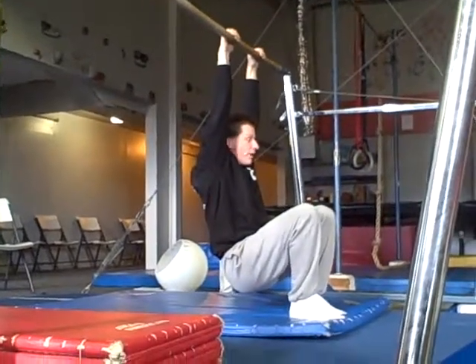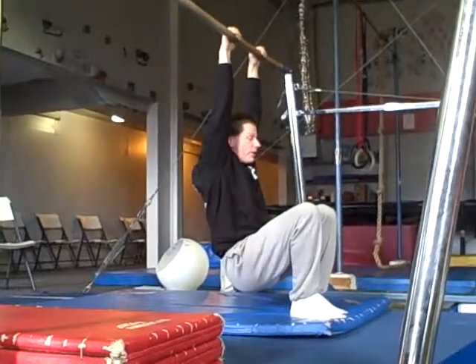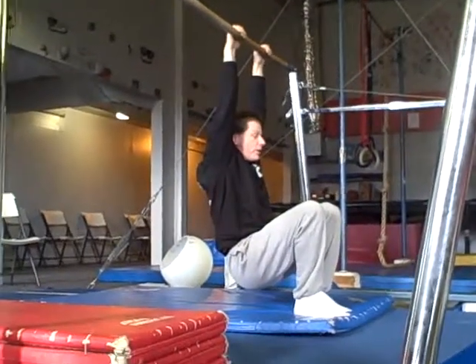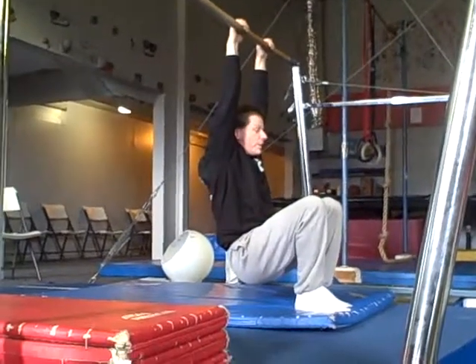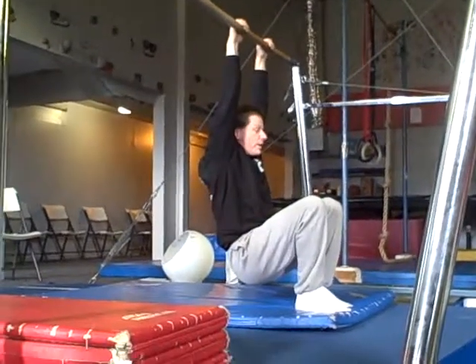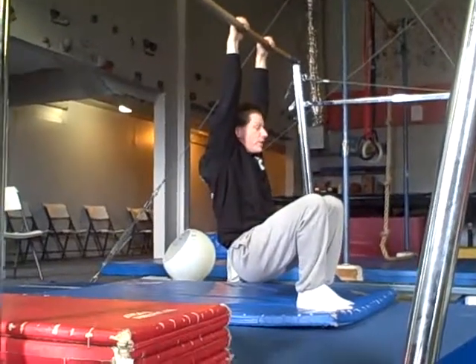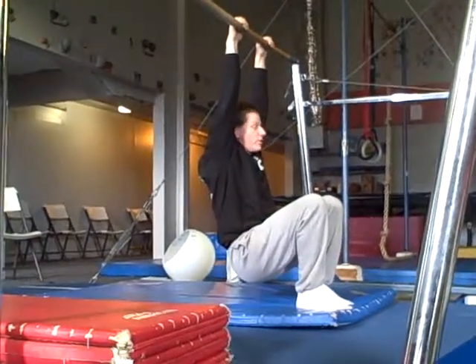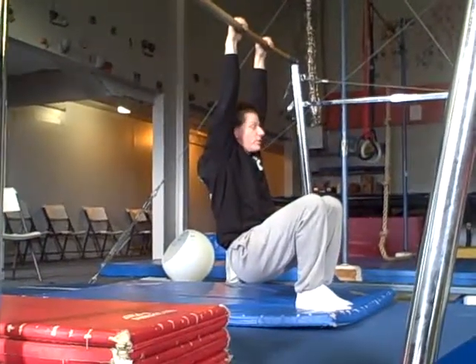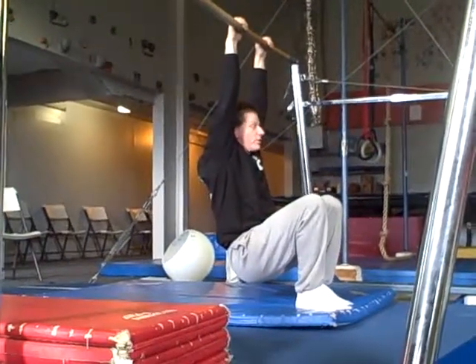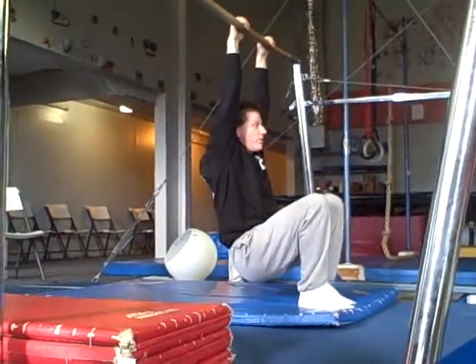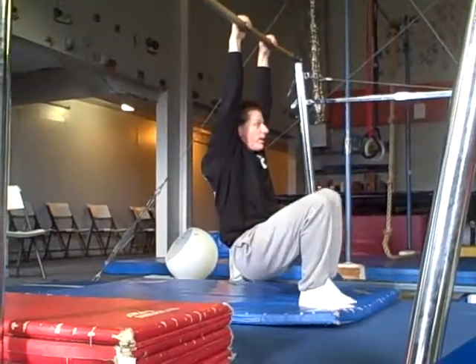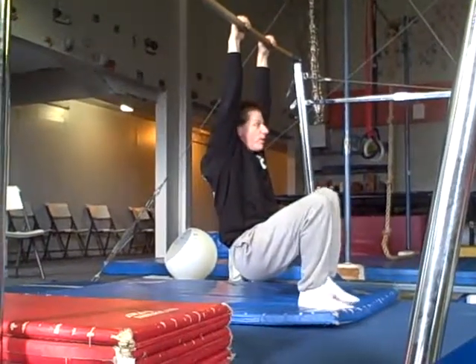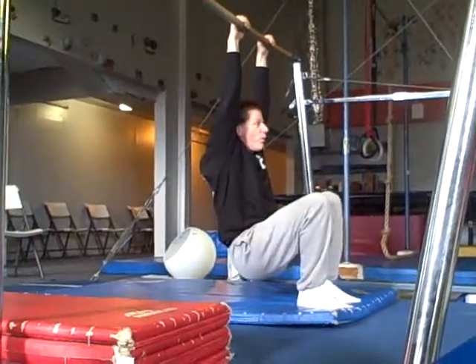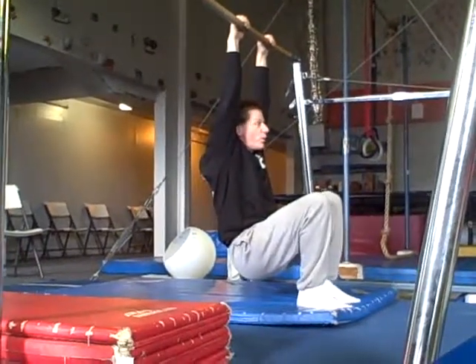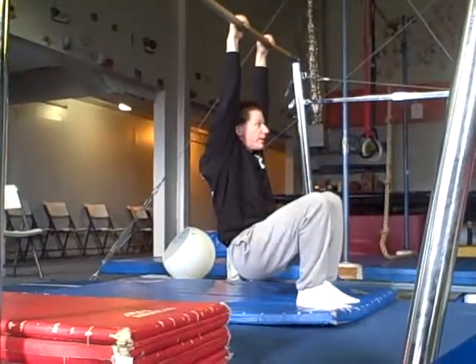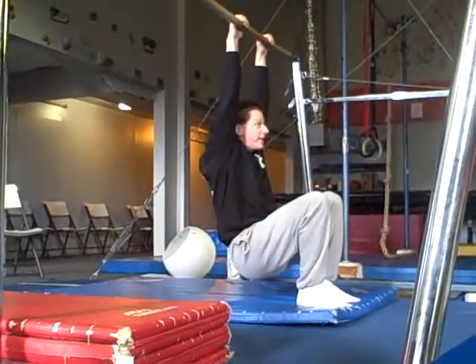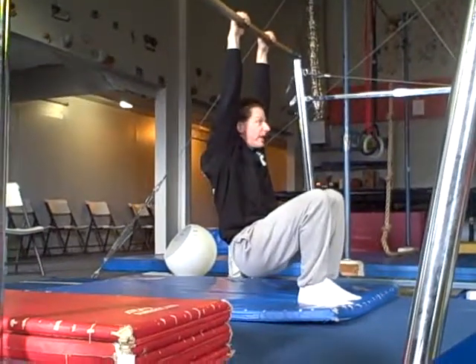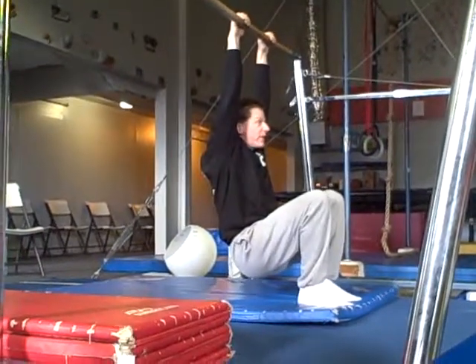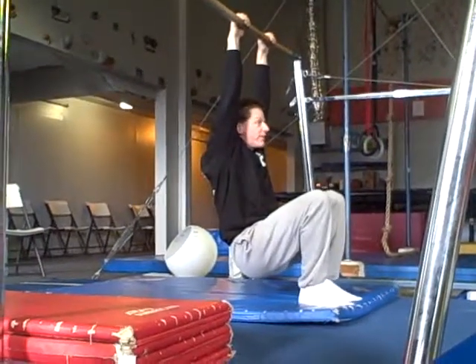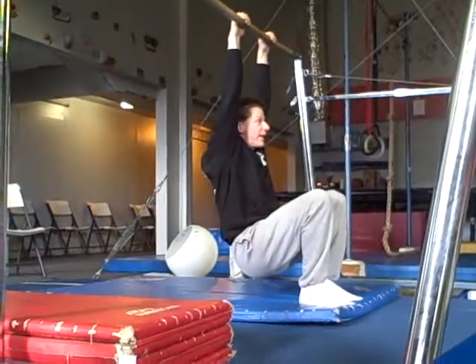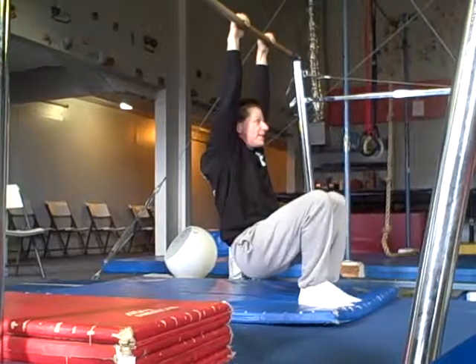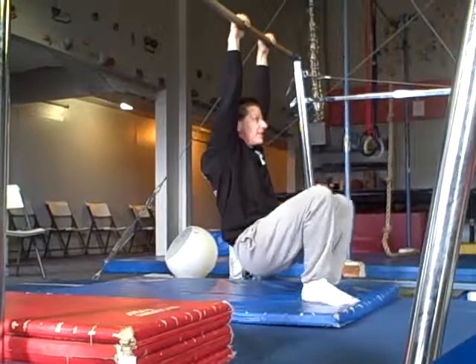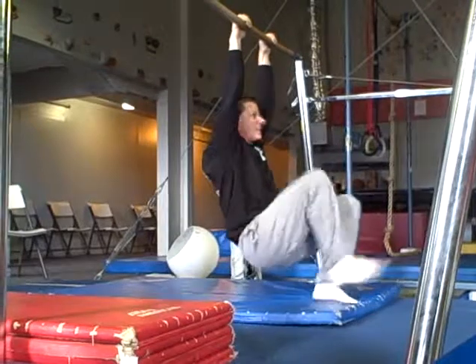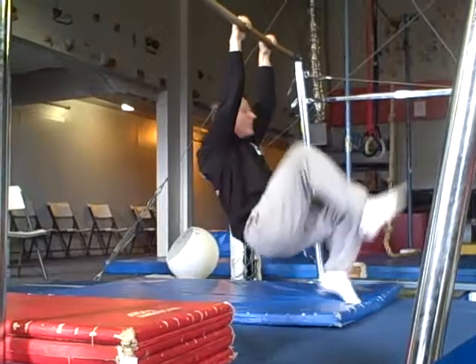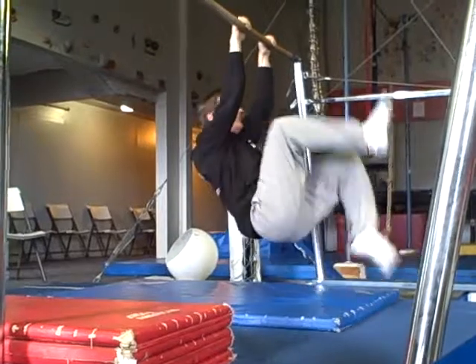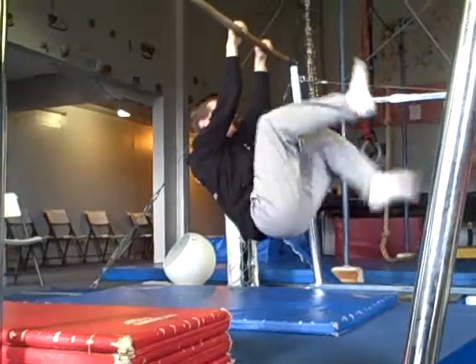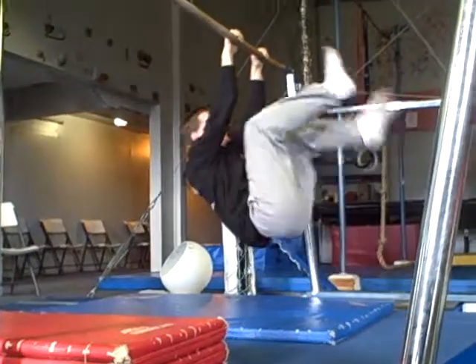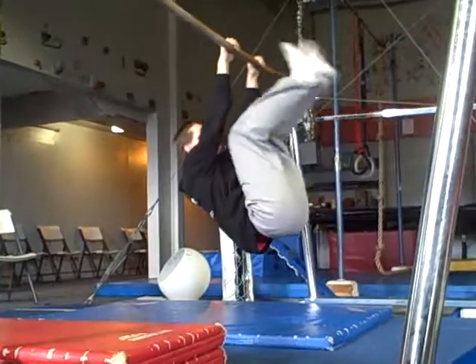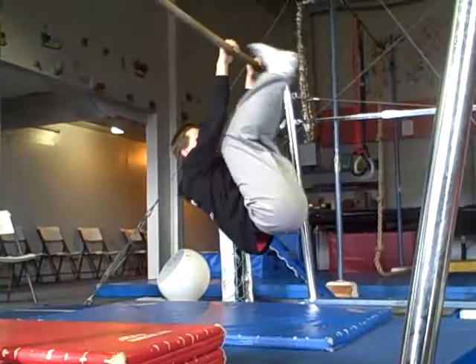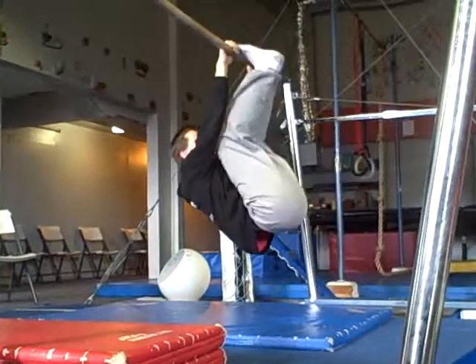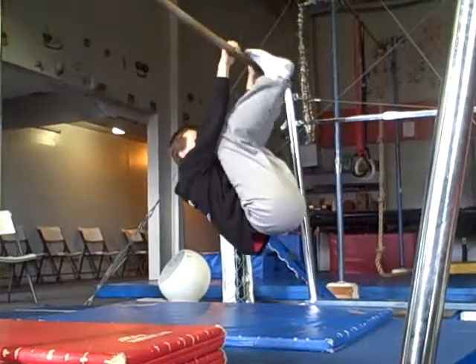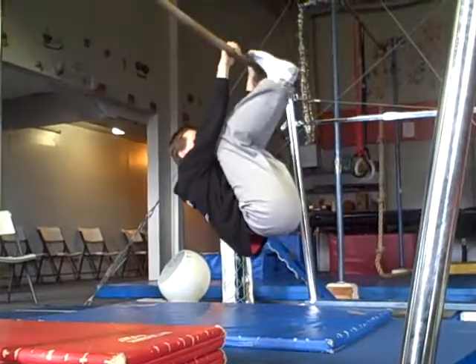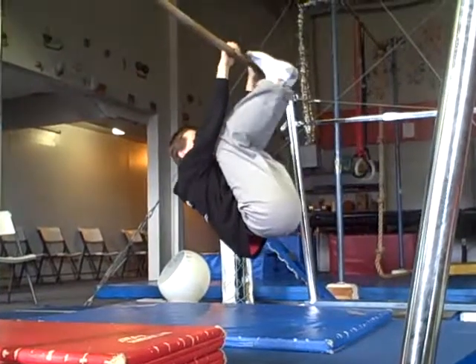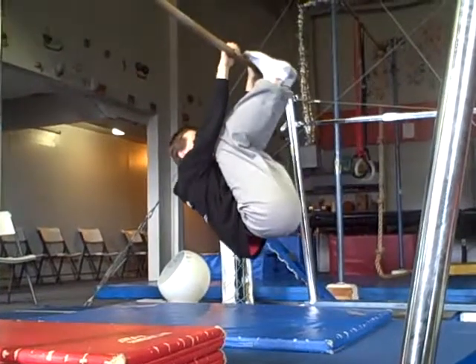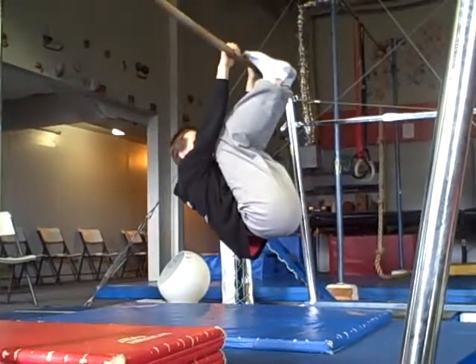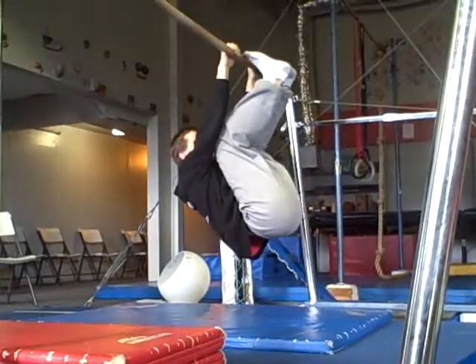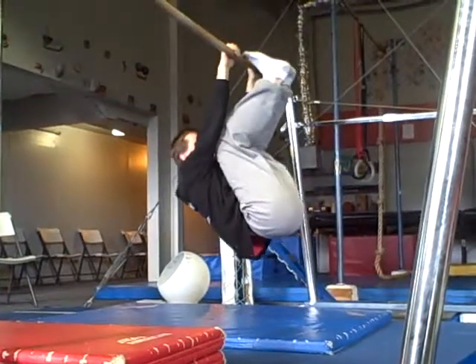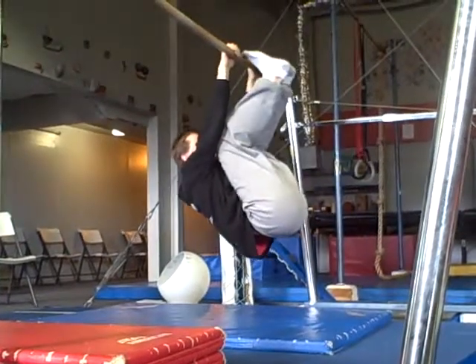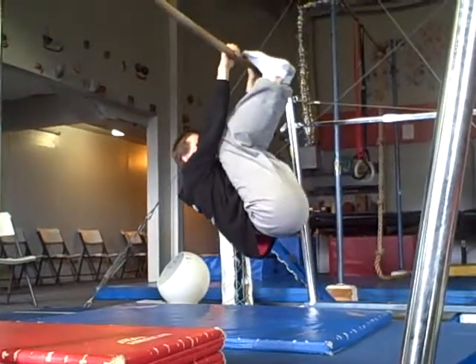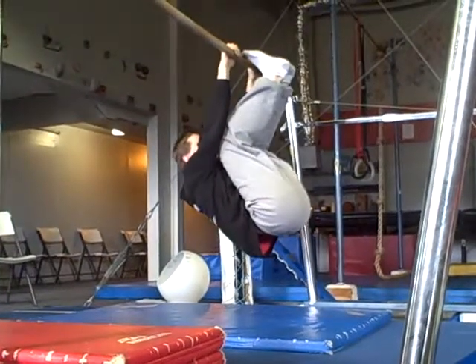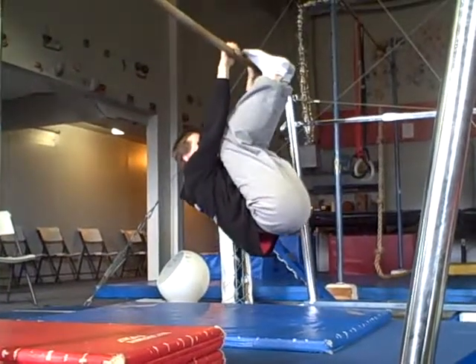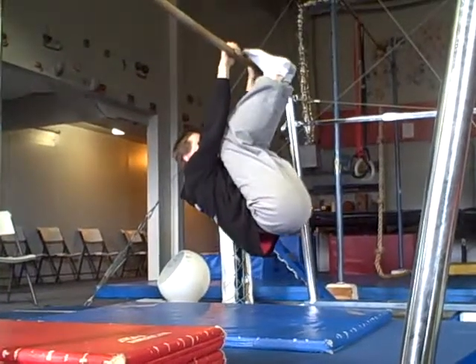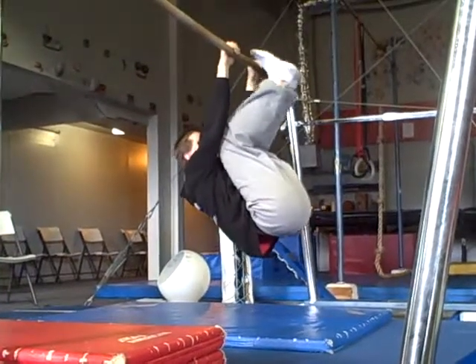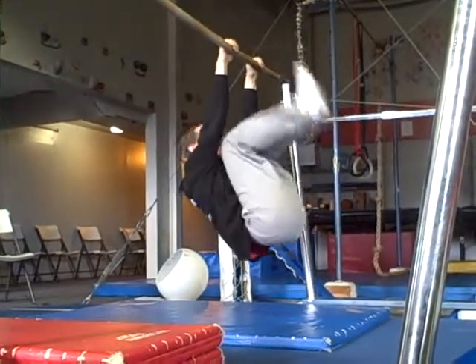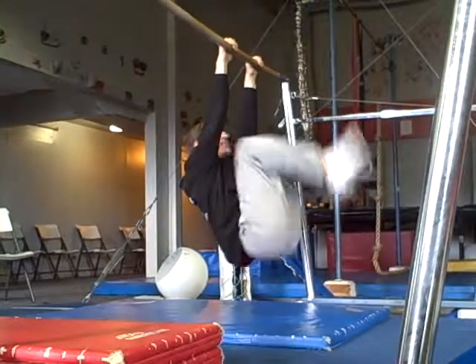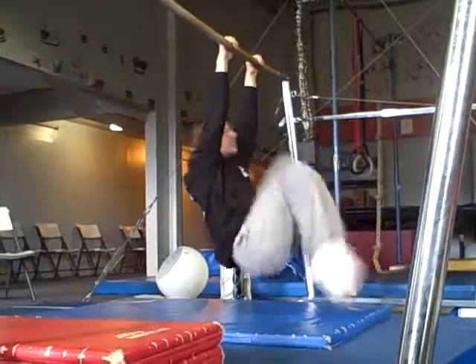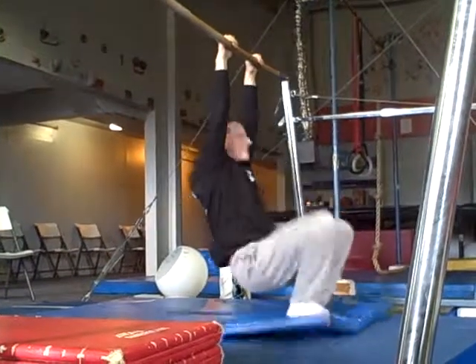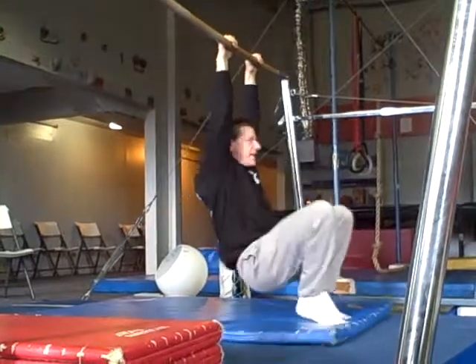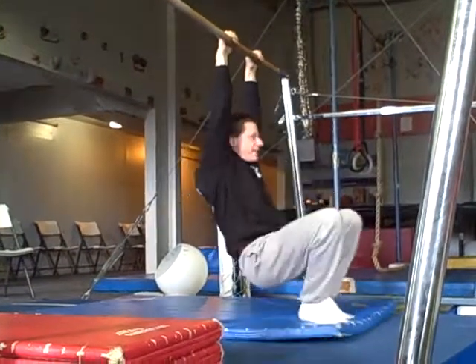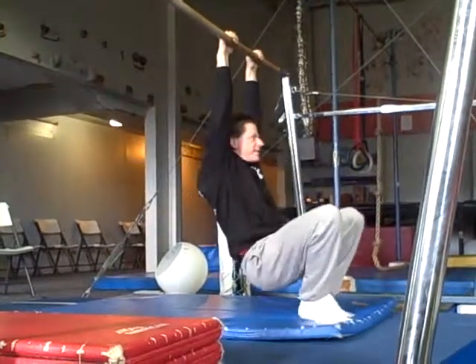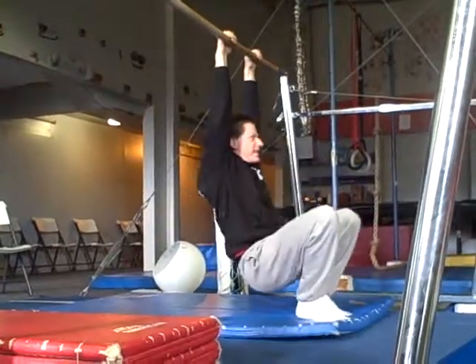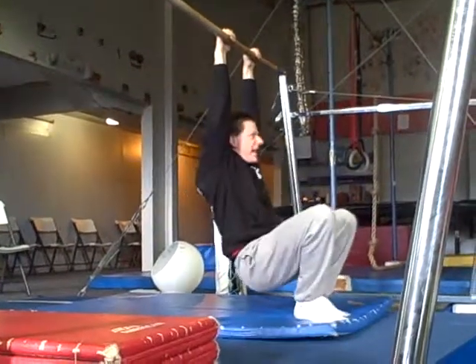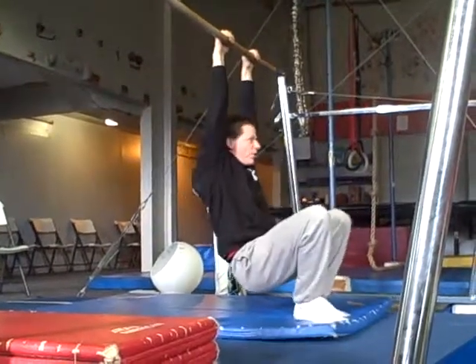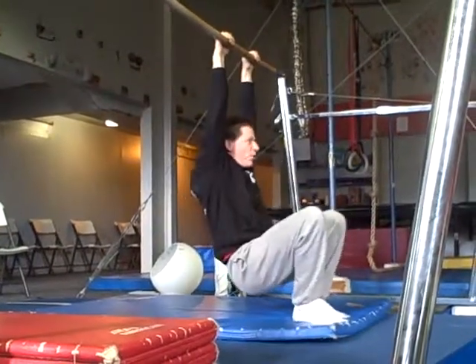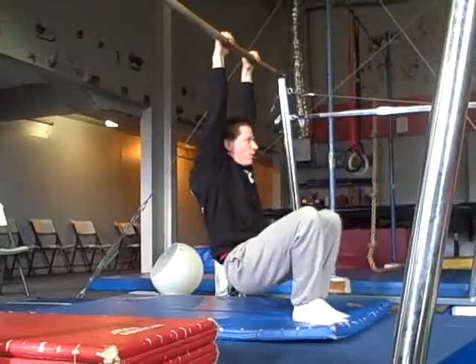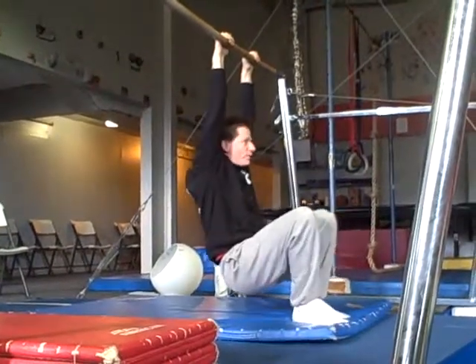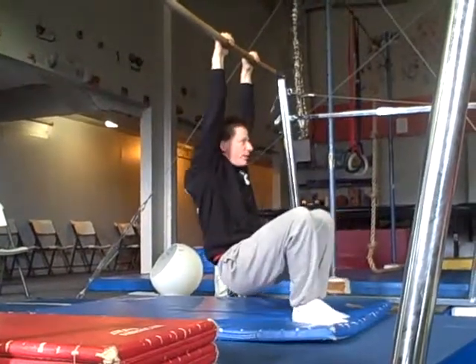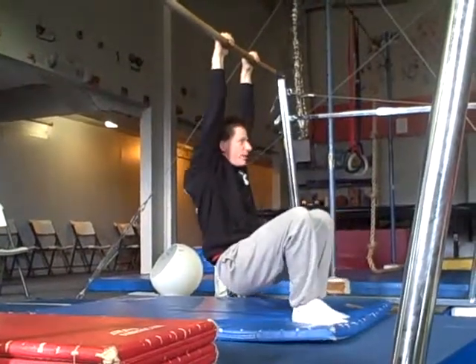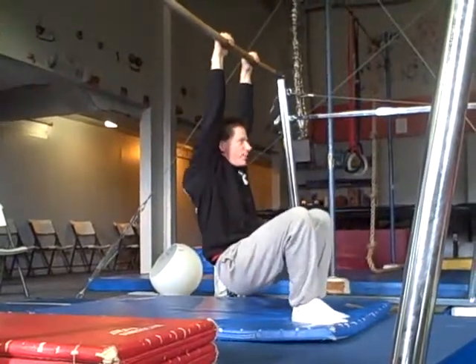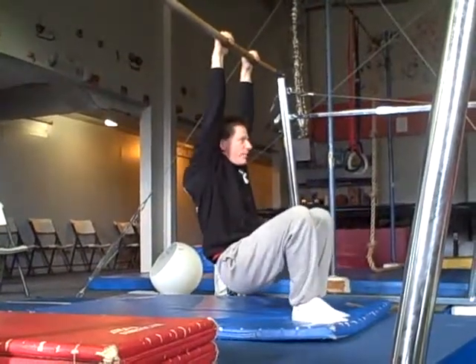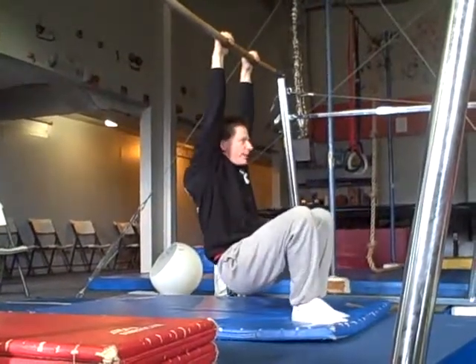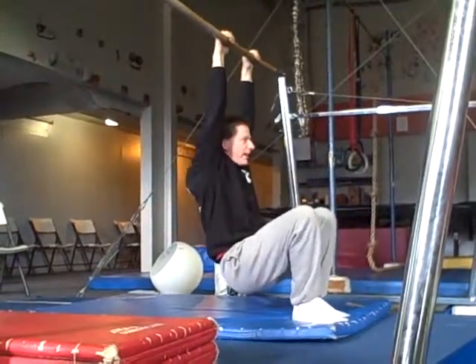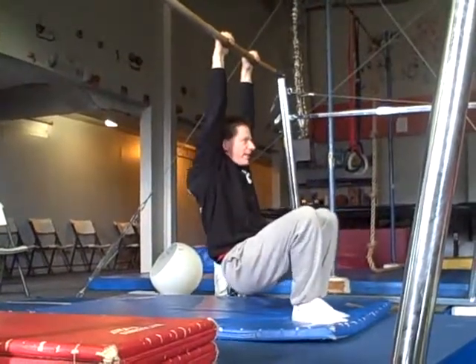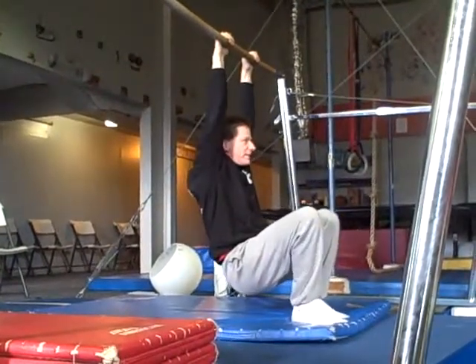Look at their knees and try to just get your feet up as well as you can. Can you bring your toes to the bar and hold it there? Just a static hold for a couple of seconds.